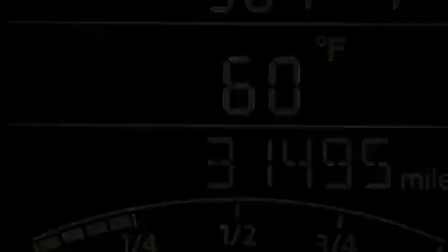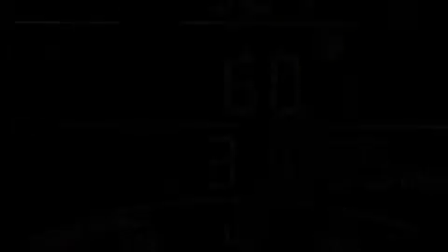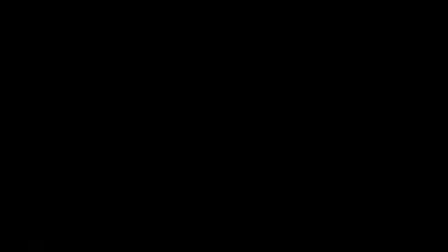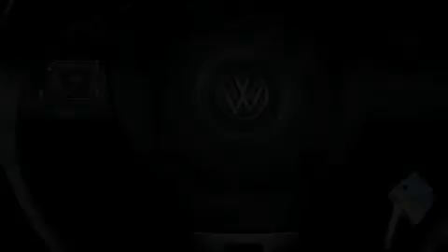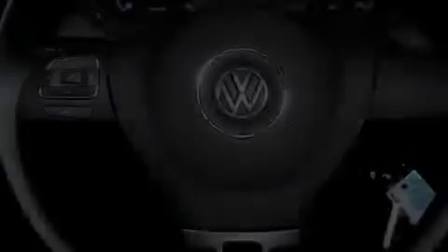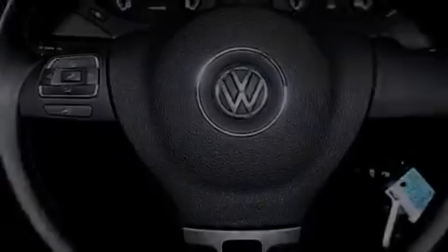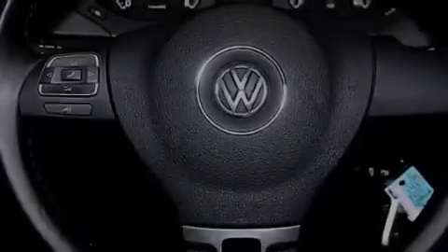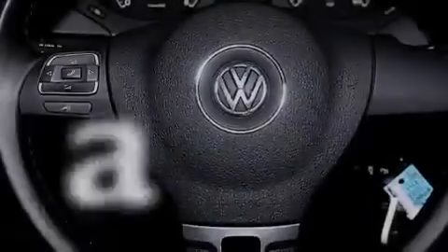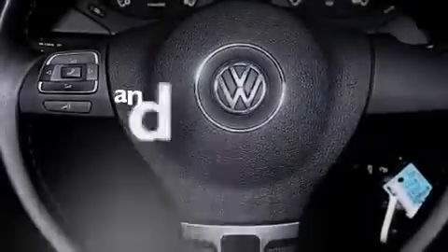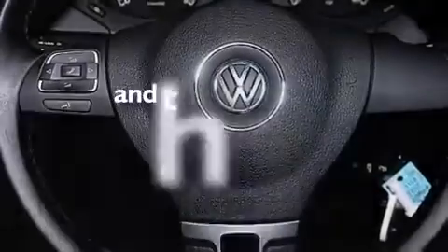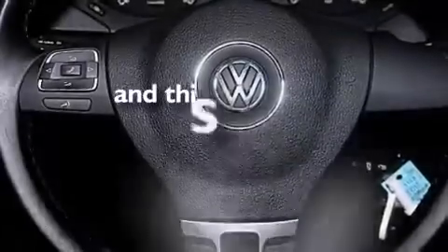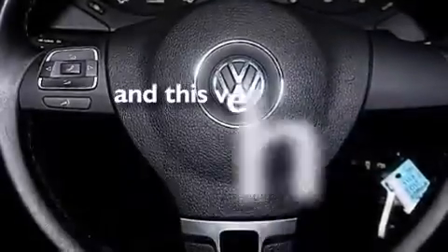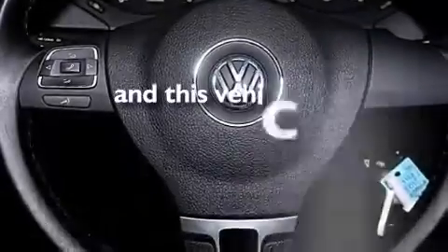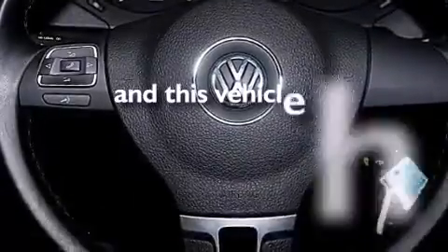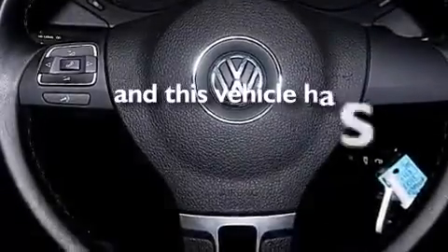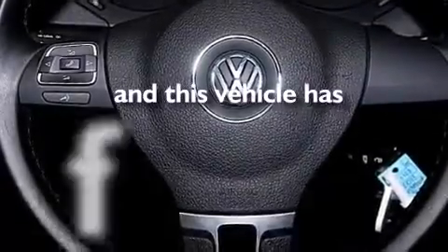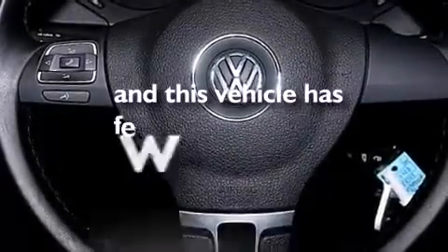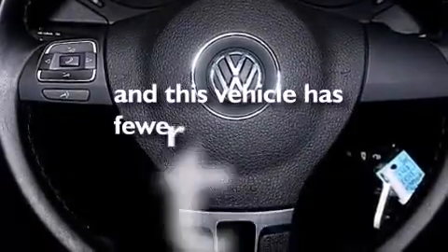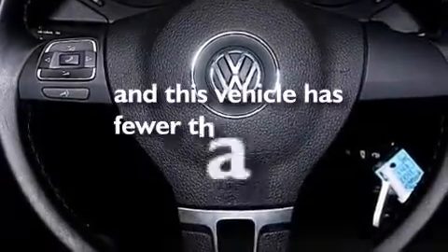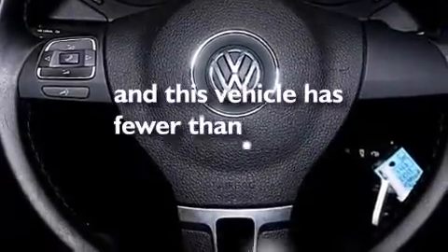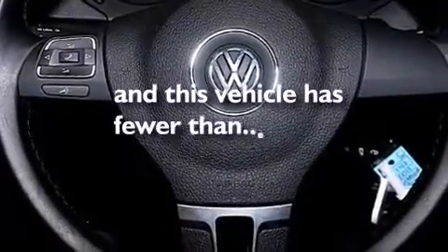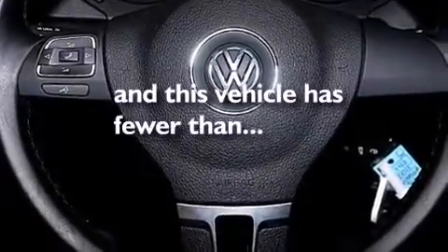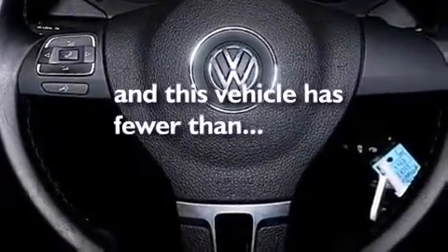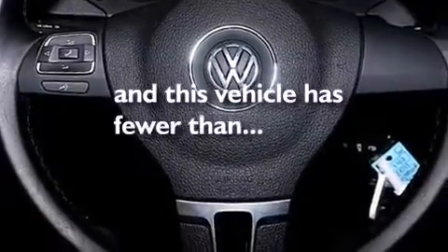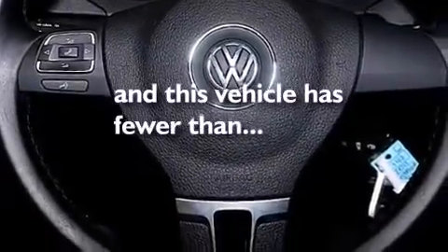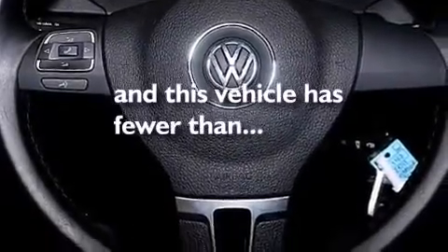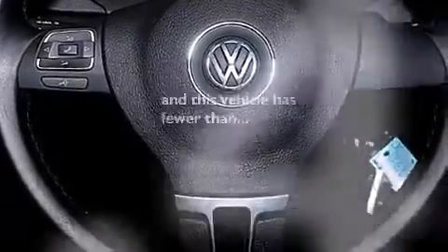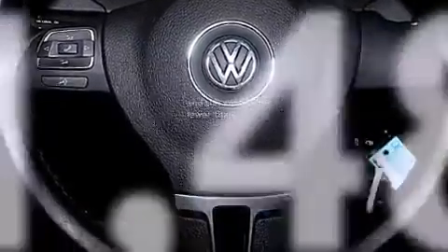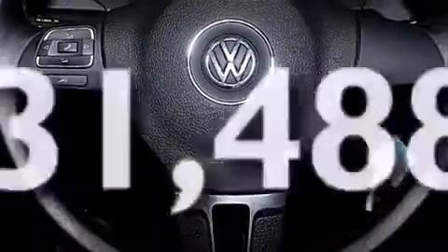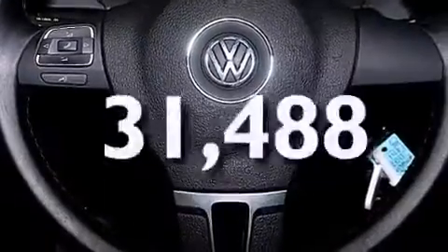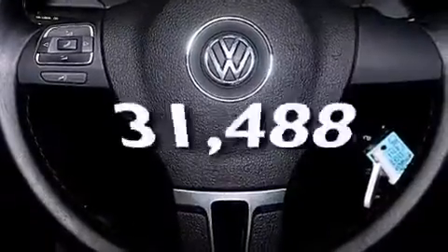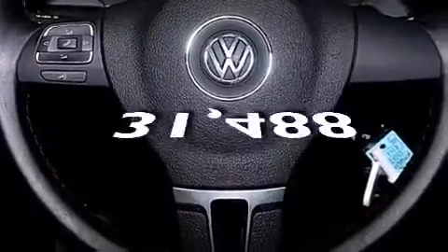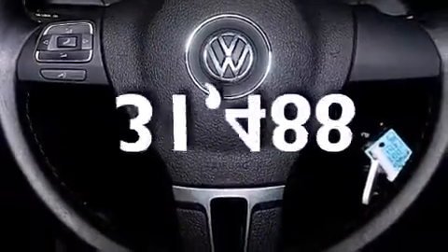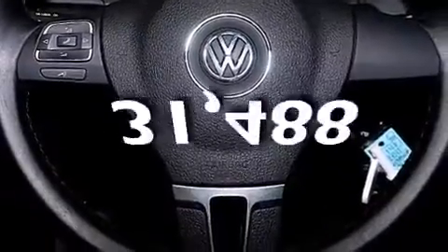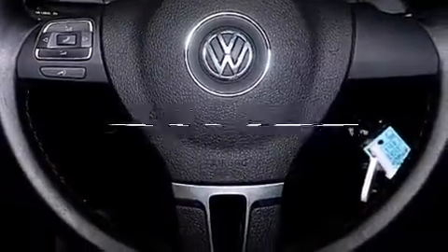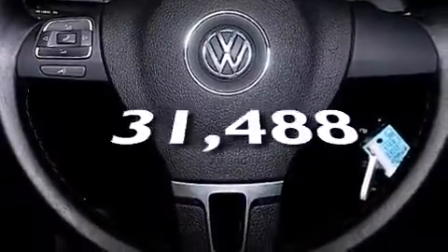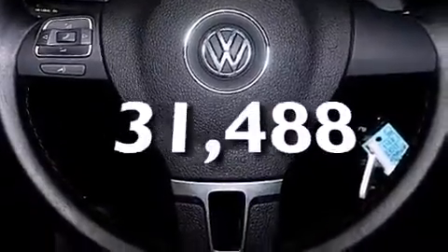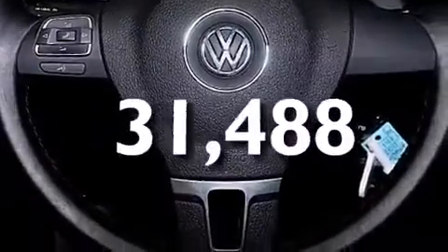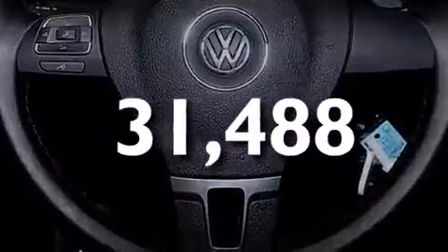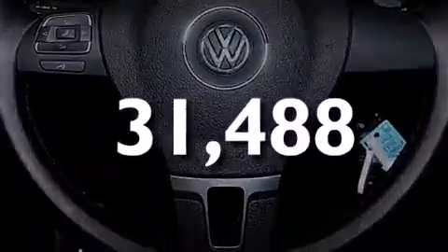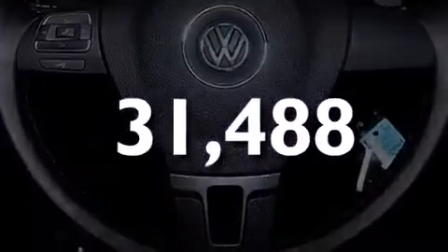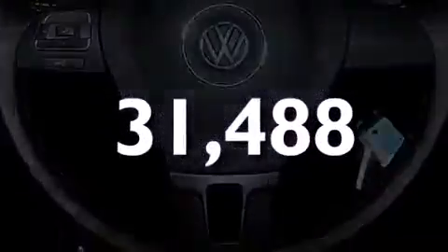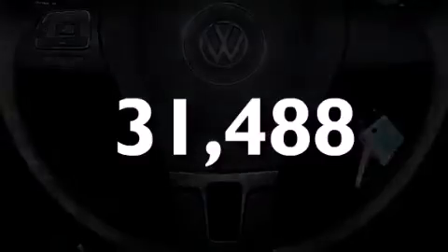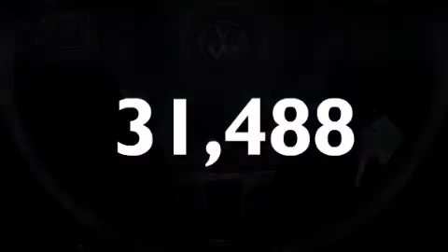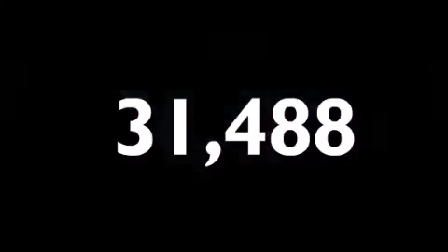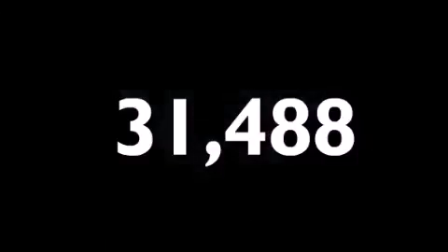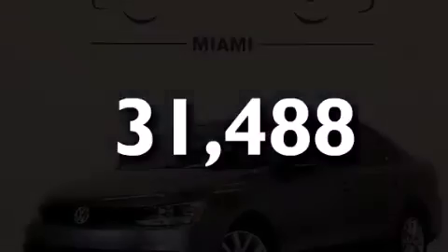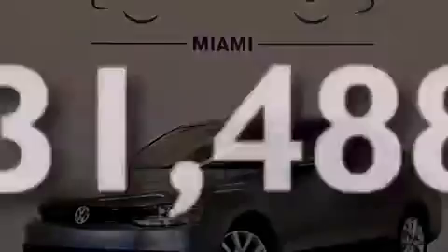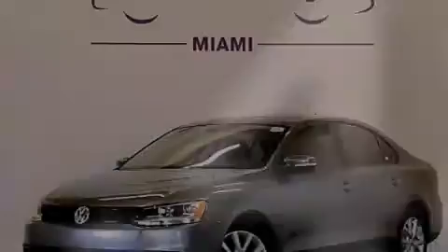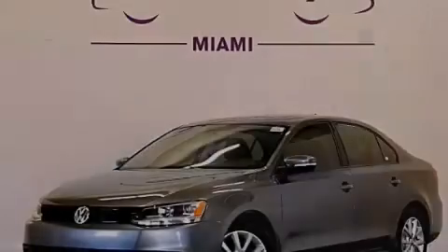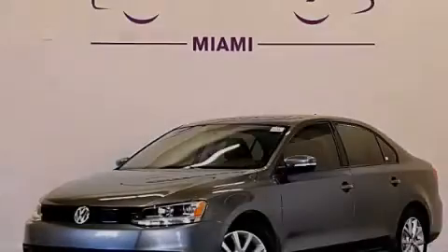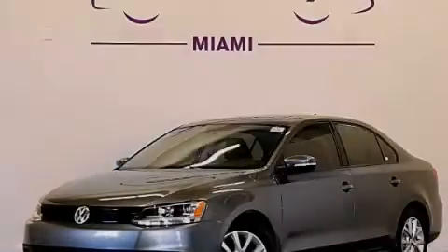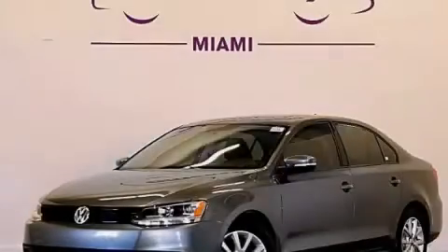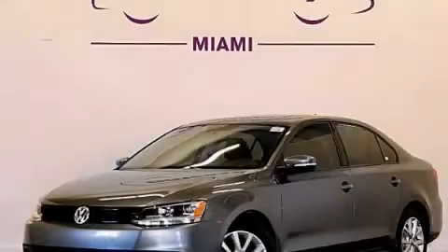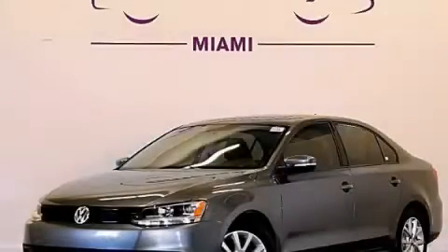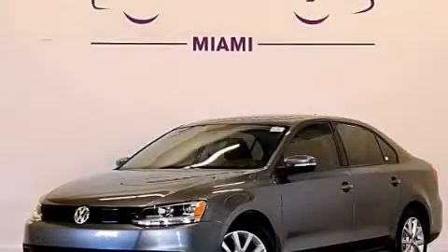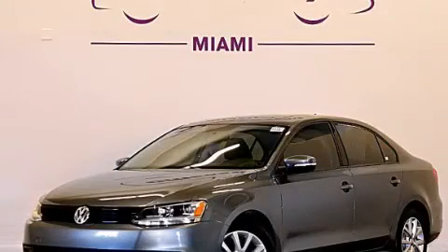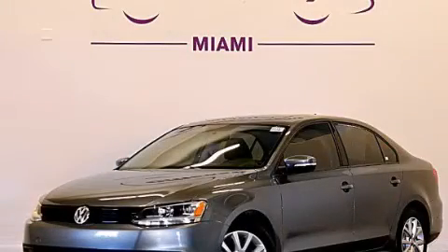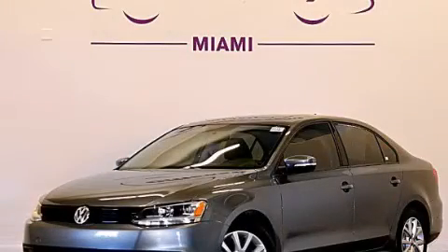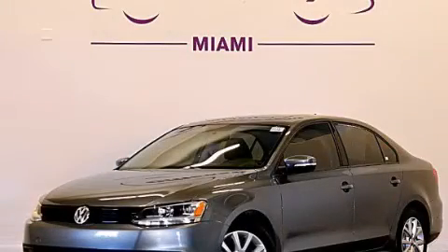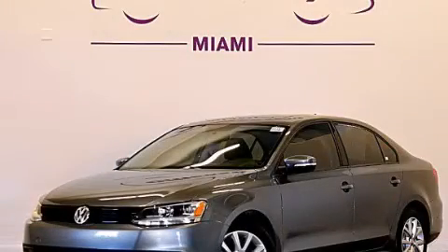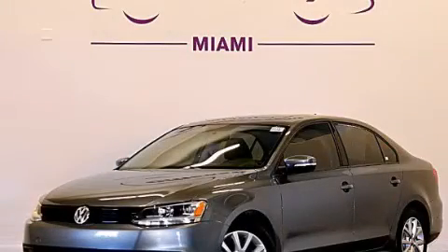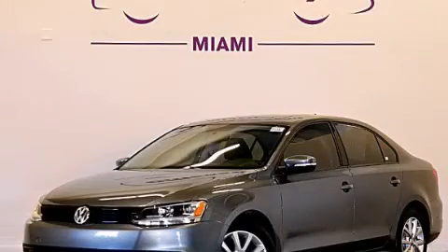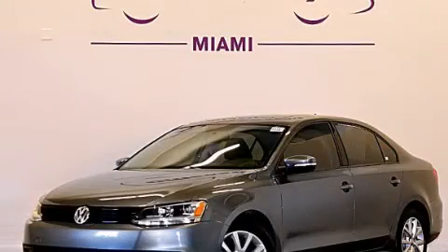And this vehicle has fewer than 32,000 miles on the odometer. Stop by today and test drive this automobile for yourself.